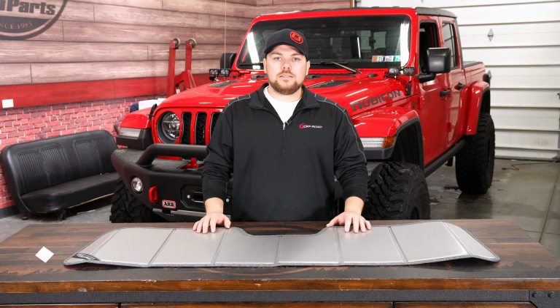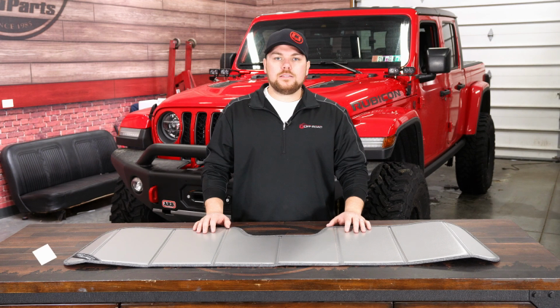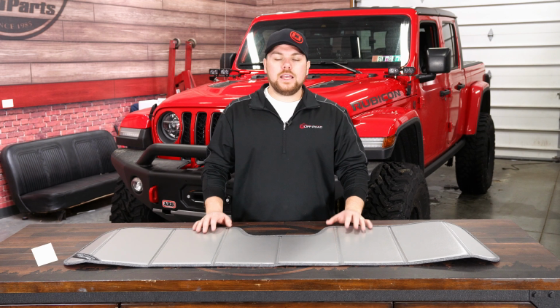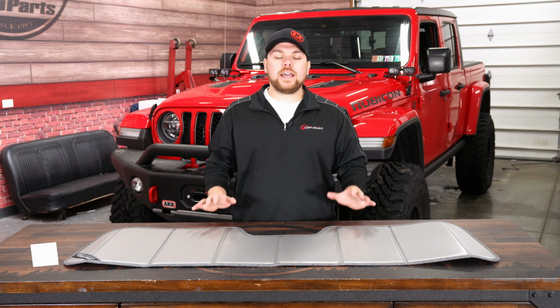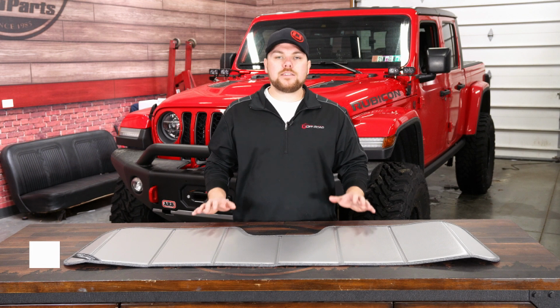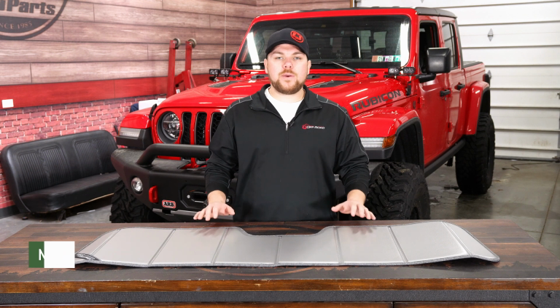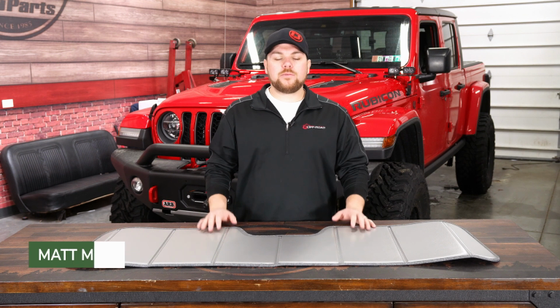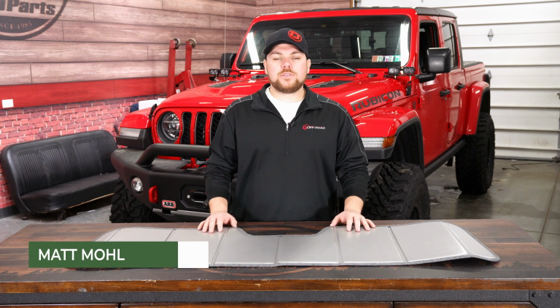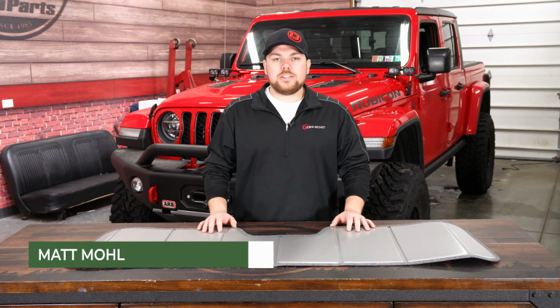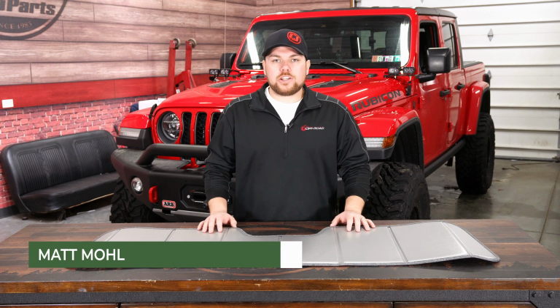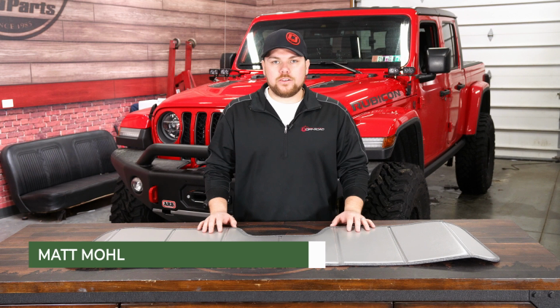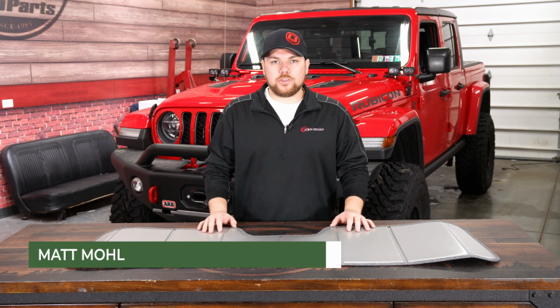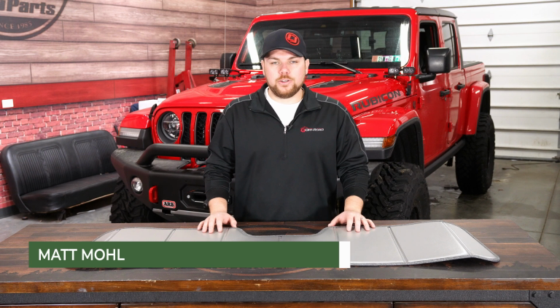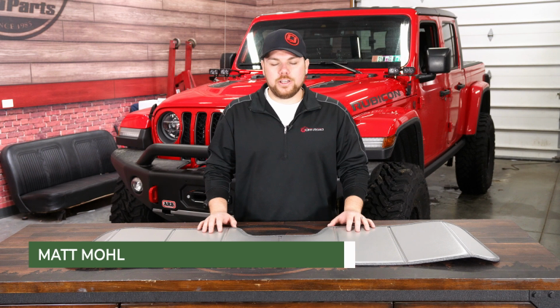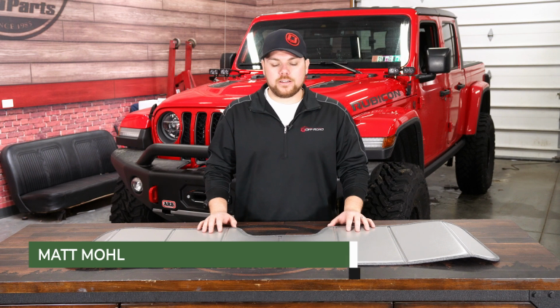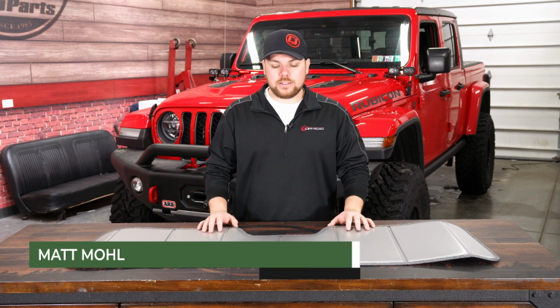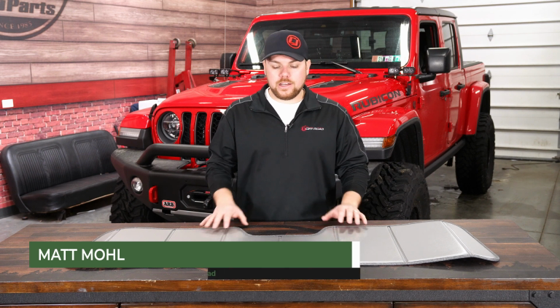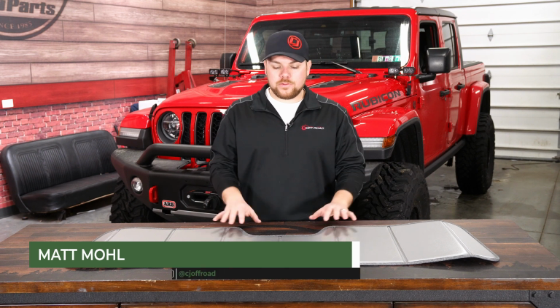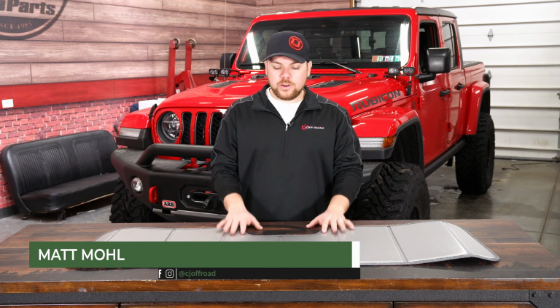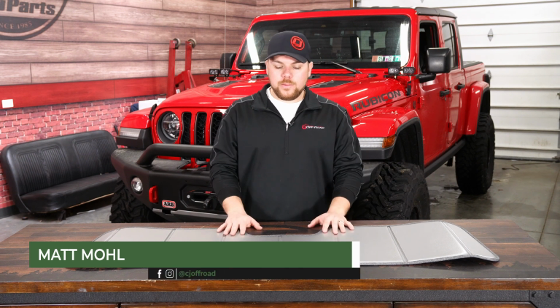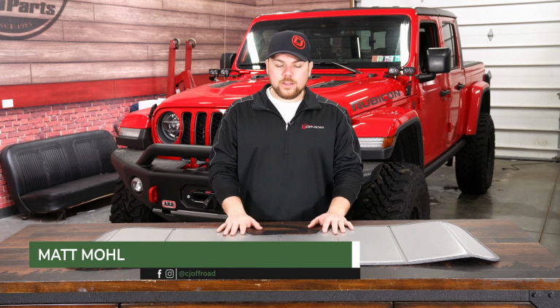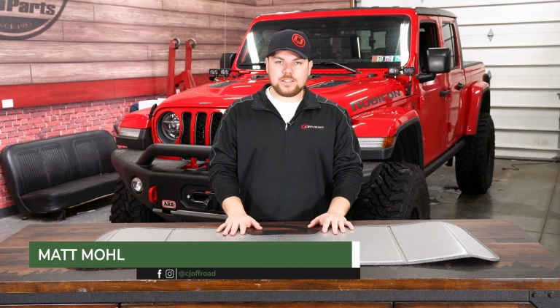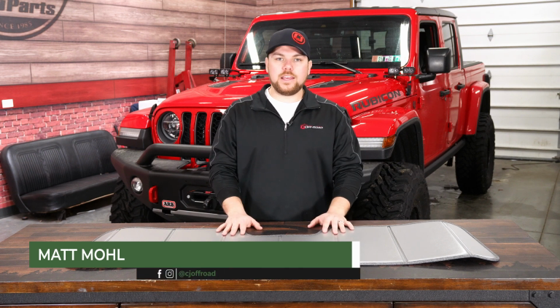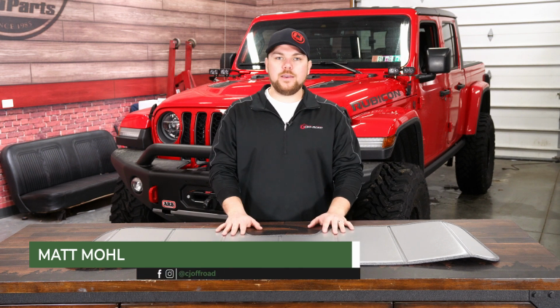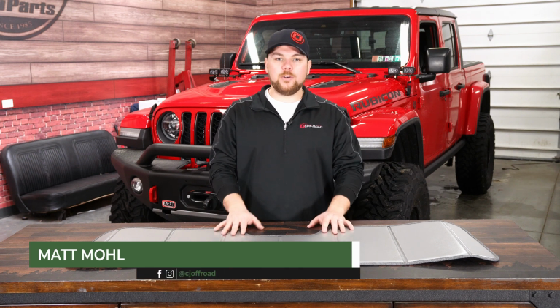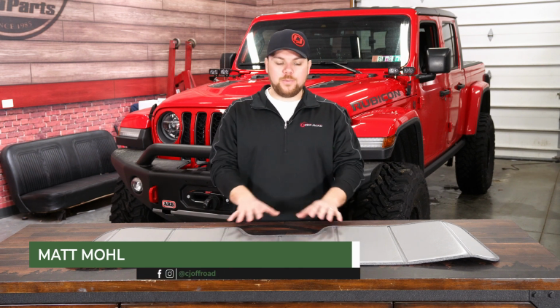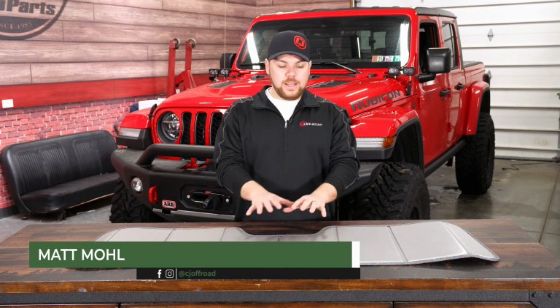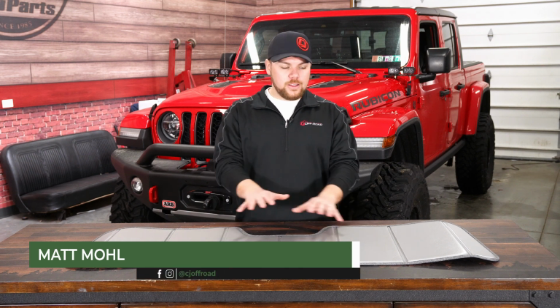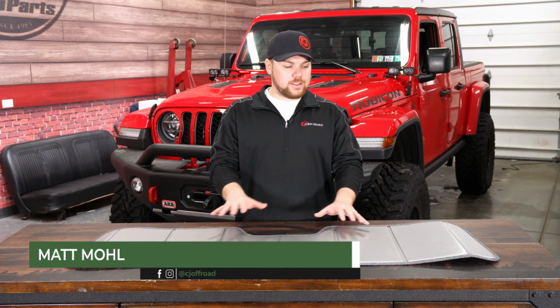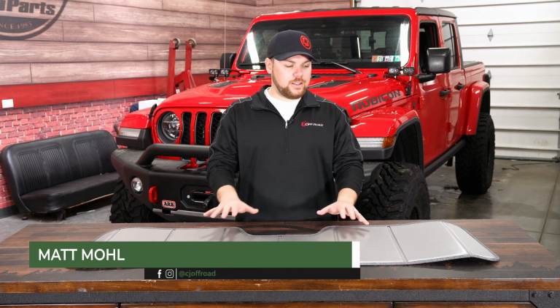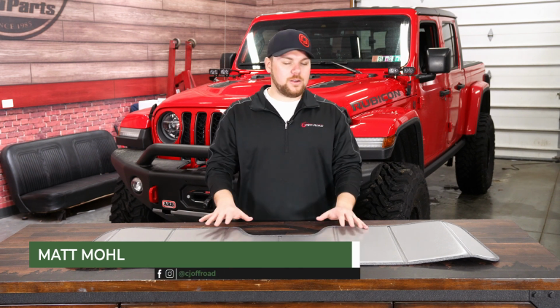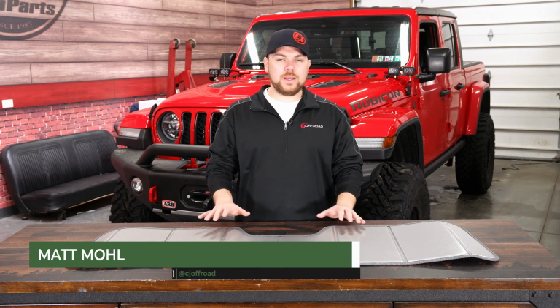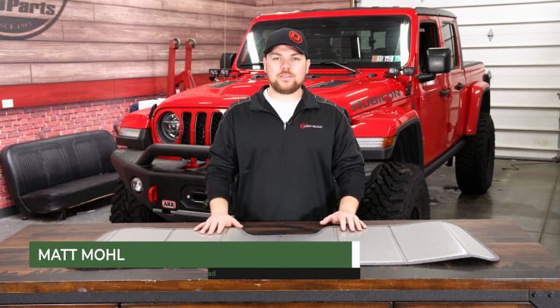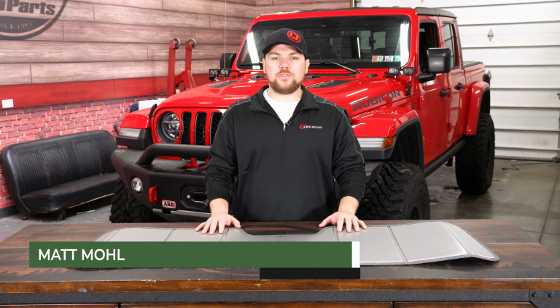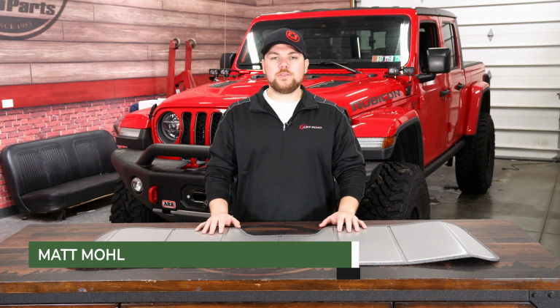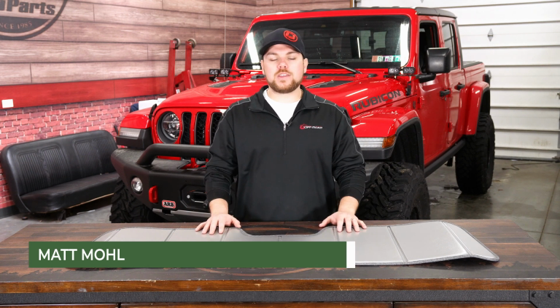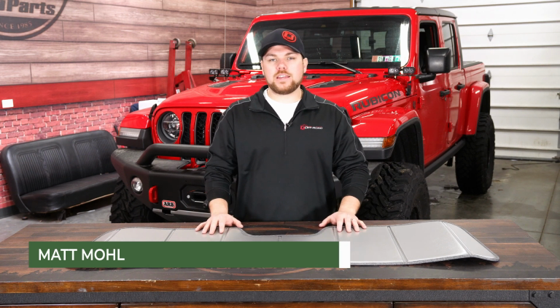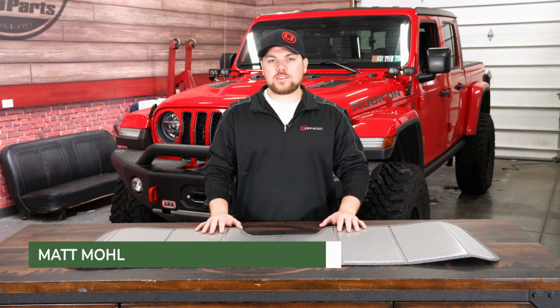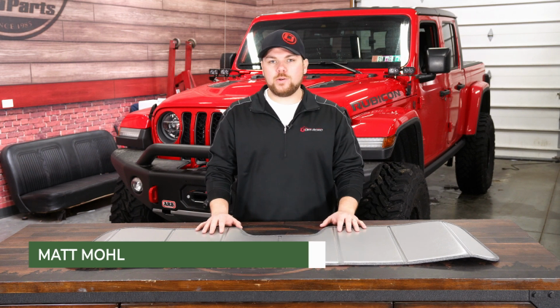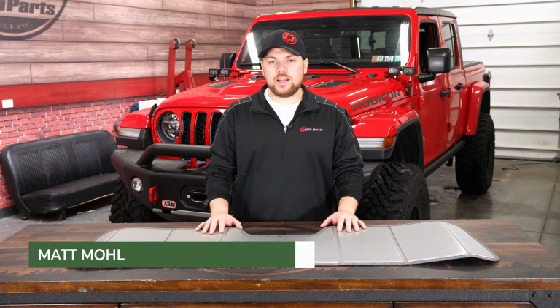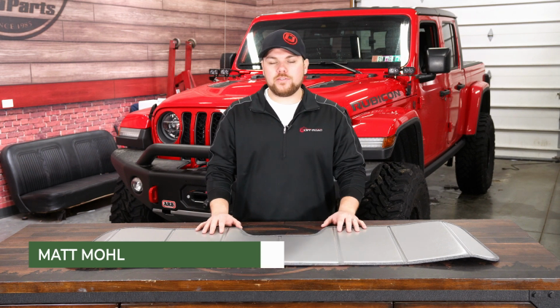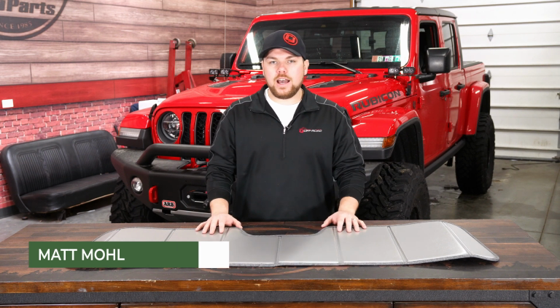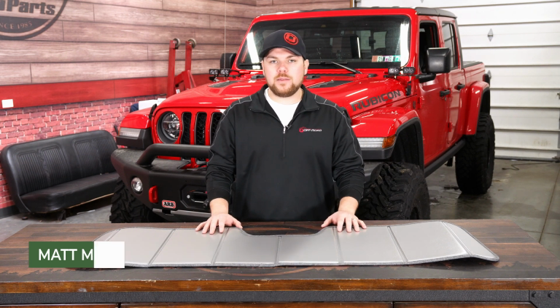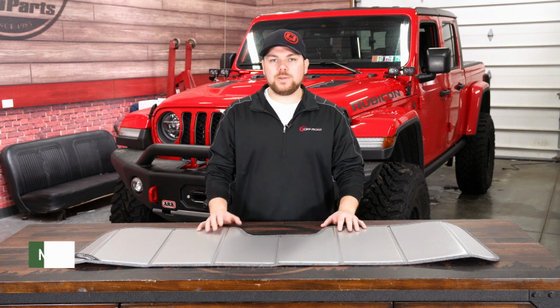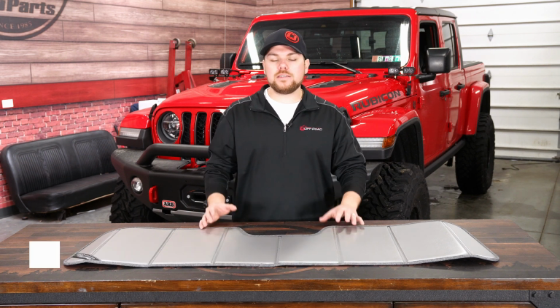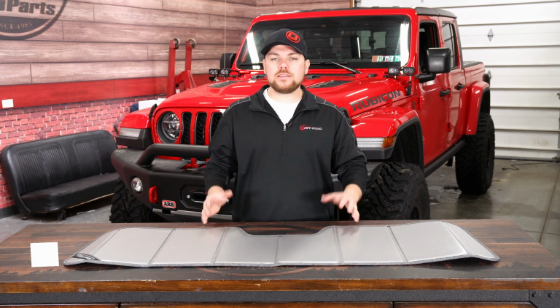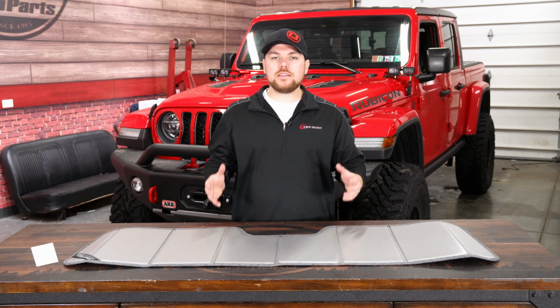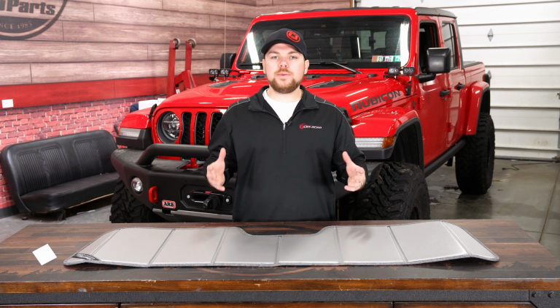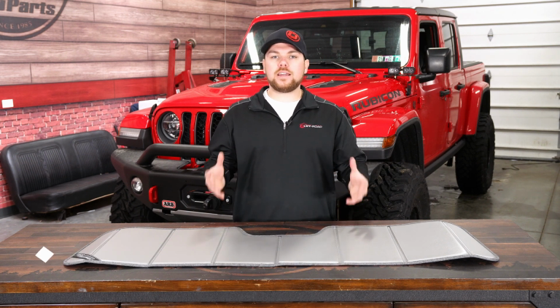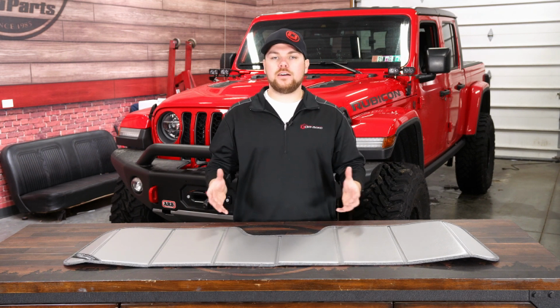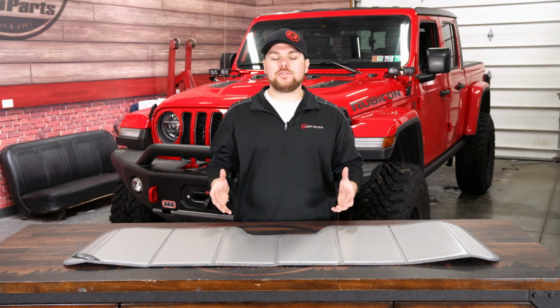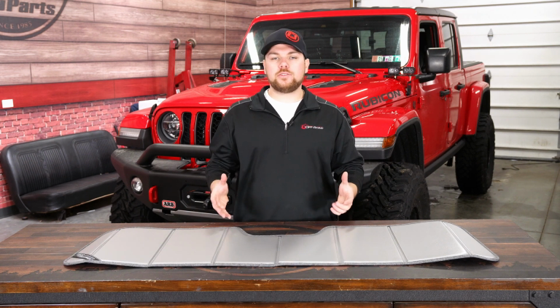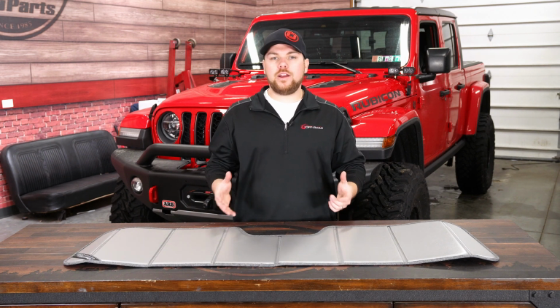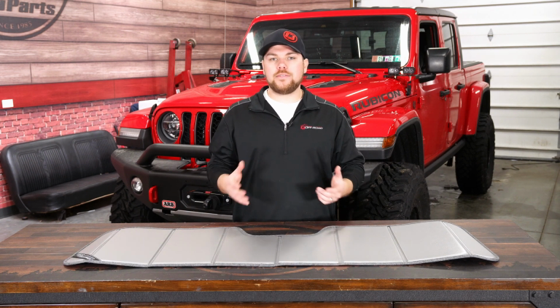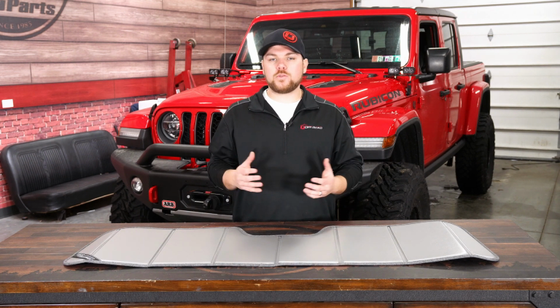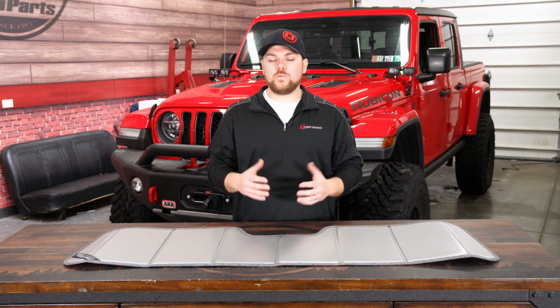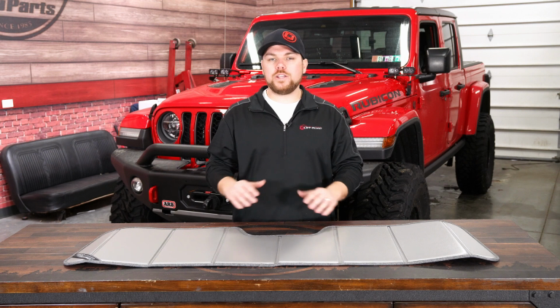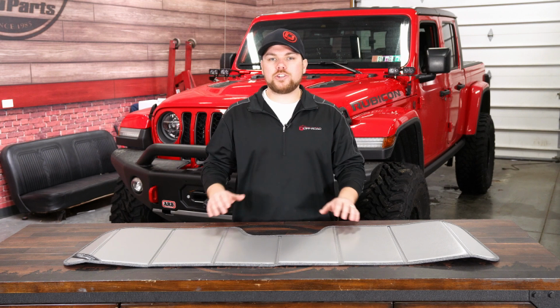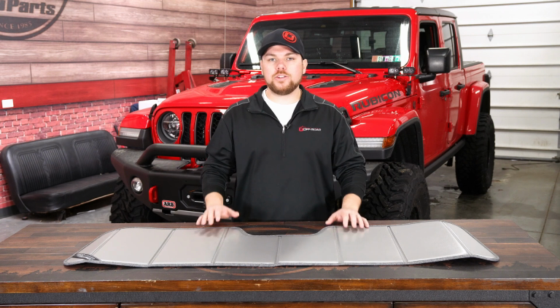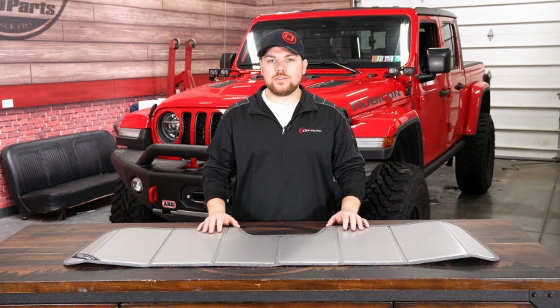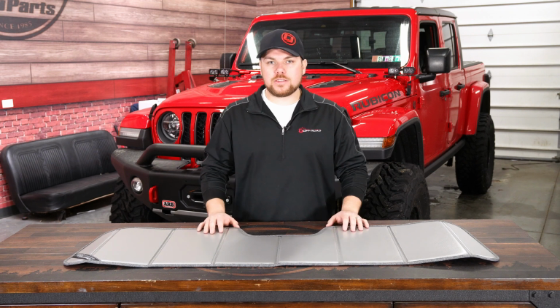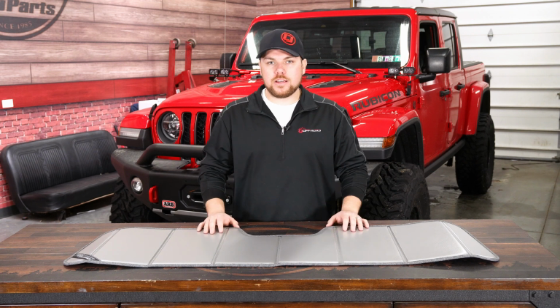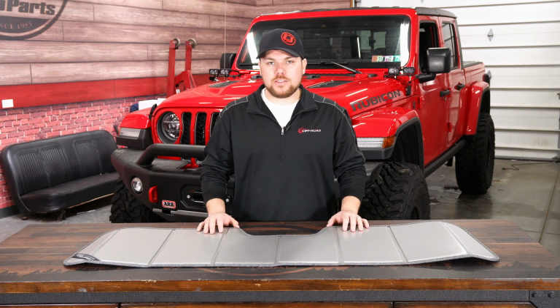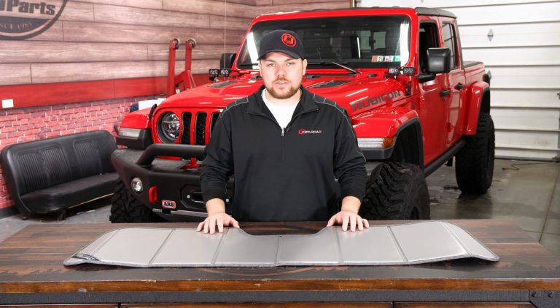Hey guys, Matt with CJ Off-Road here. Now in front of me on the table, it might look a little bit confusing as to what I've got, but this is going to be Covercraft's windshield sunscreen.